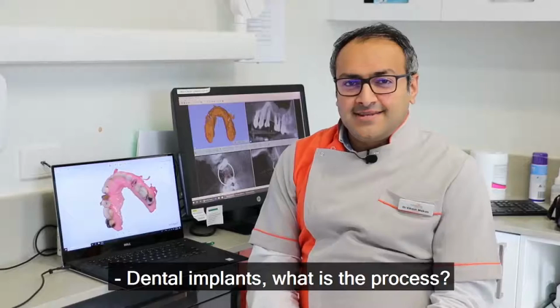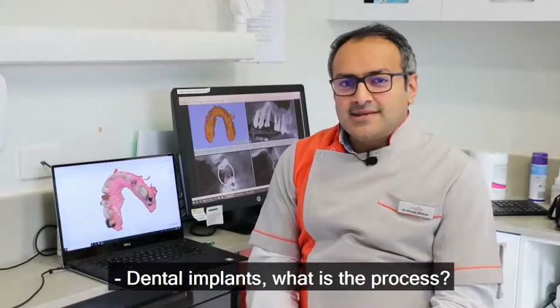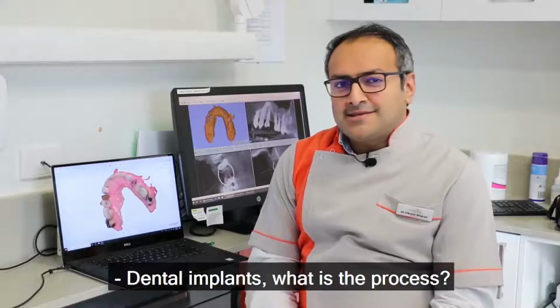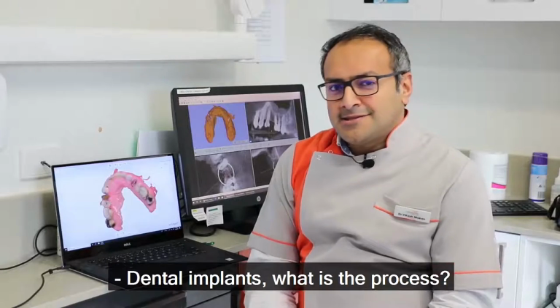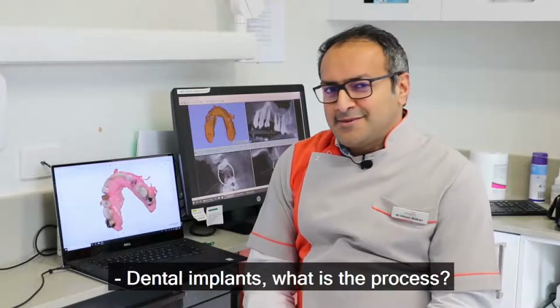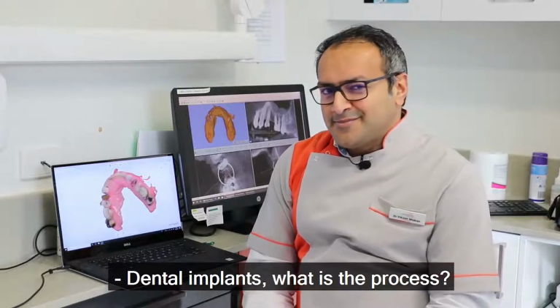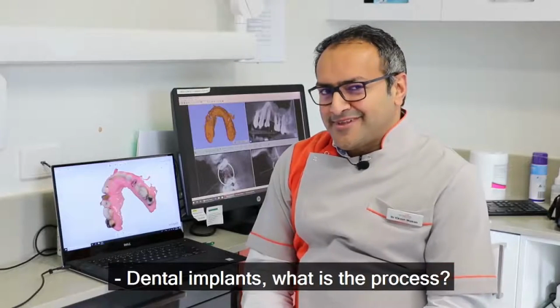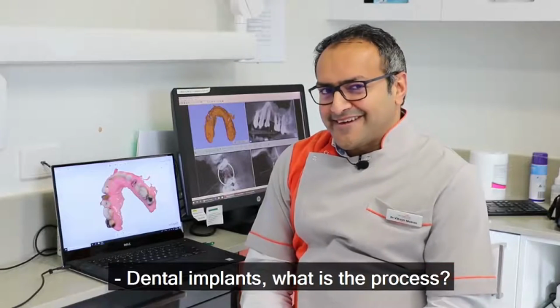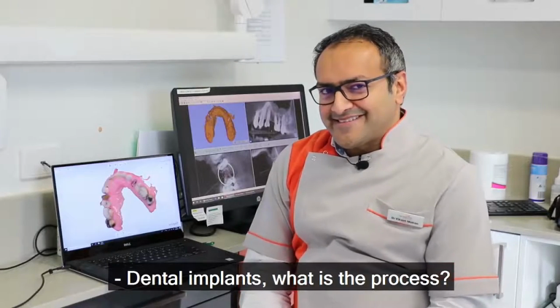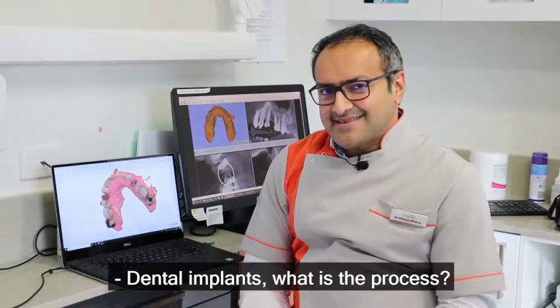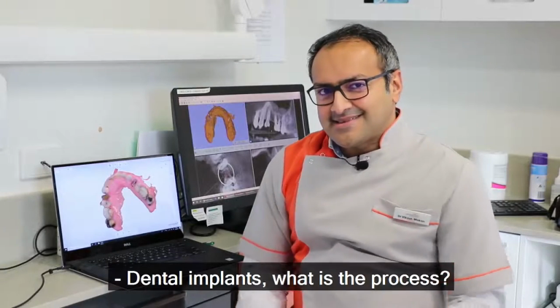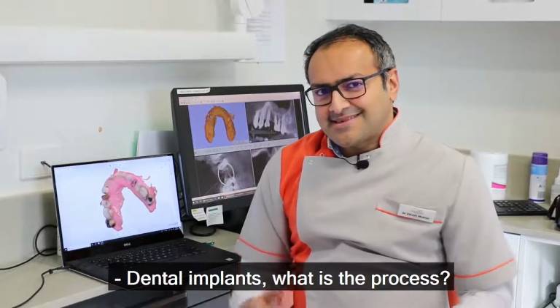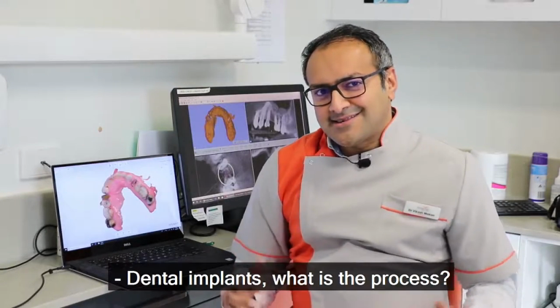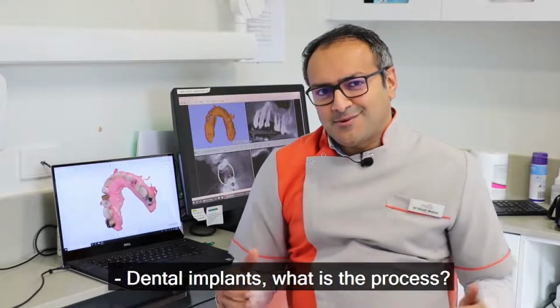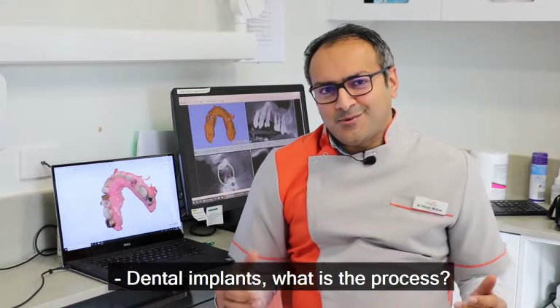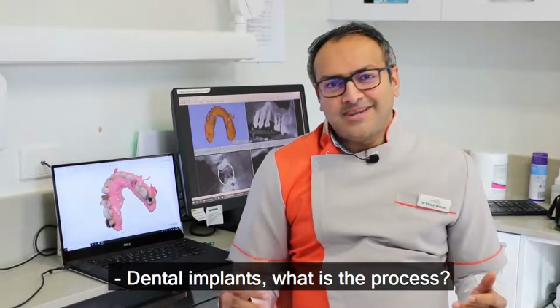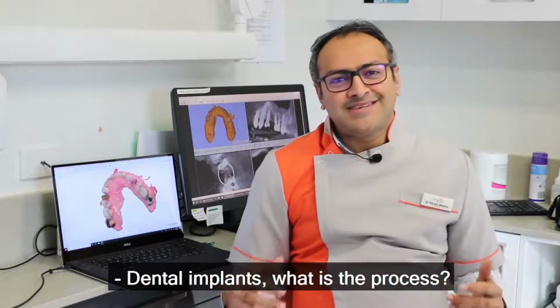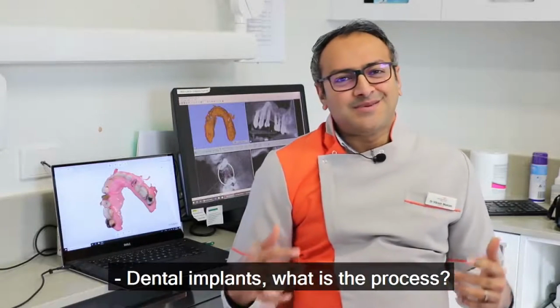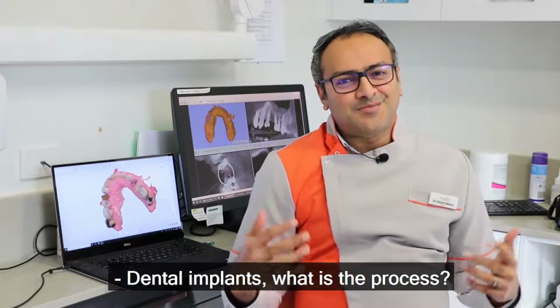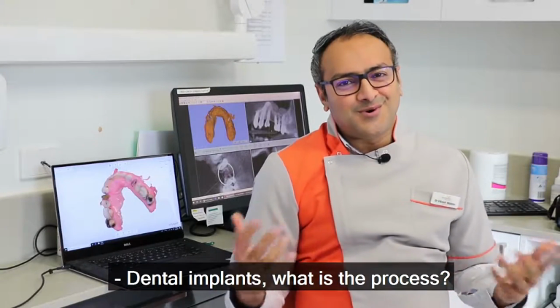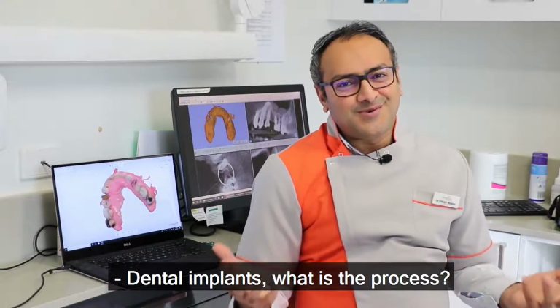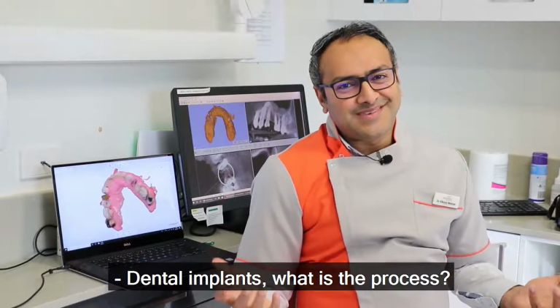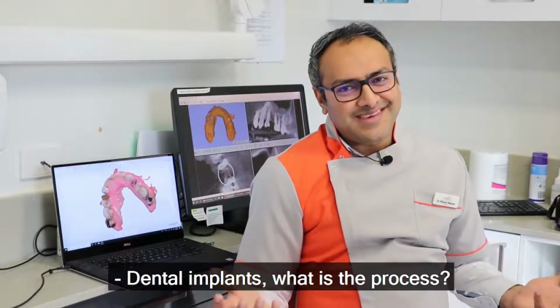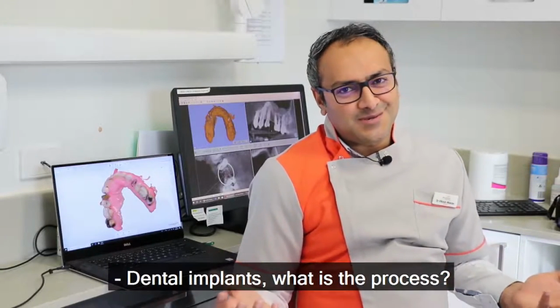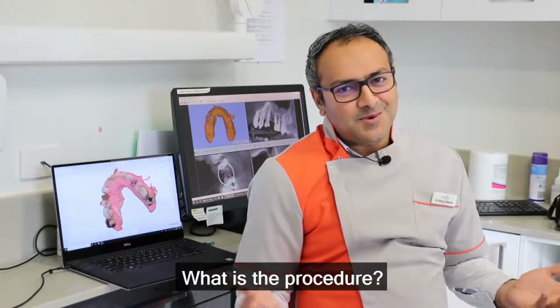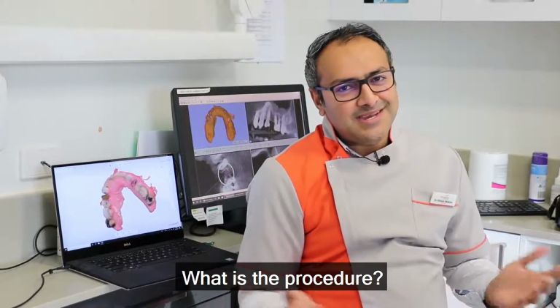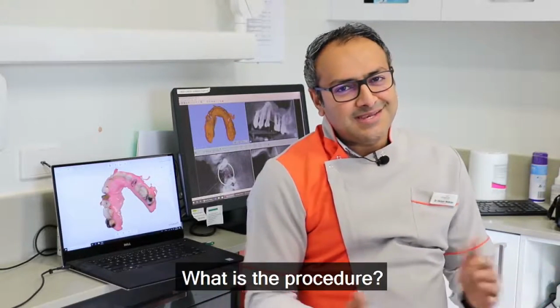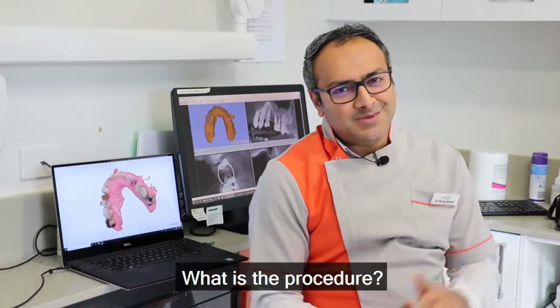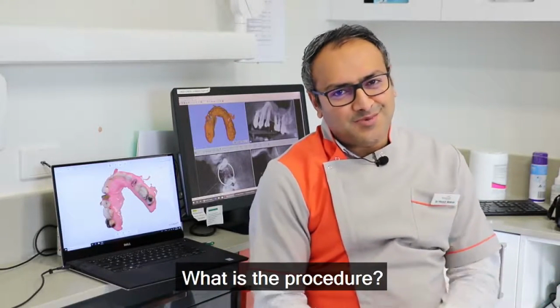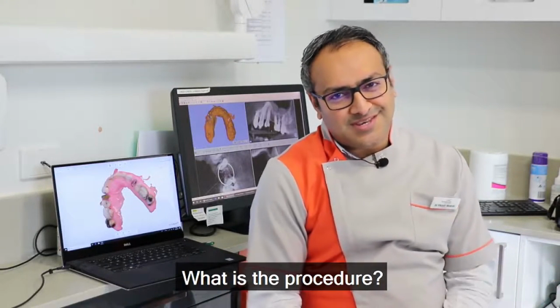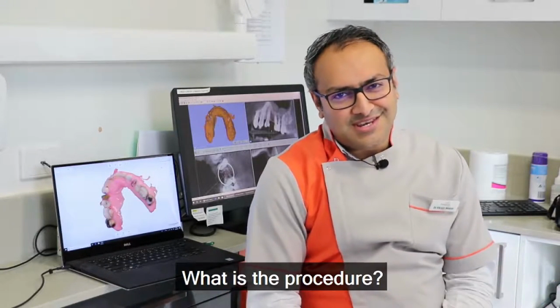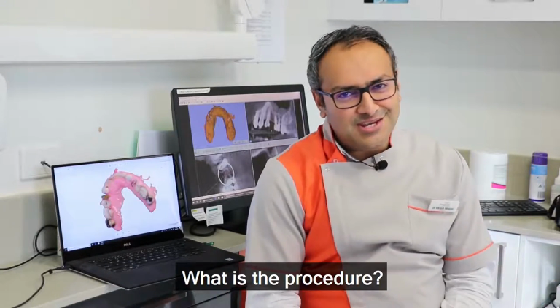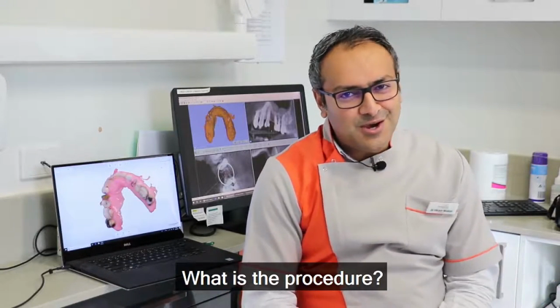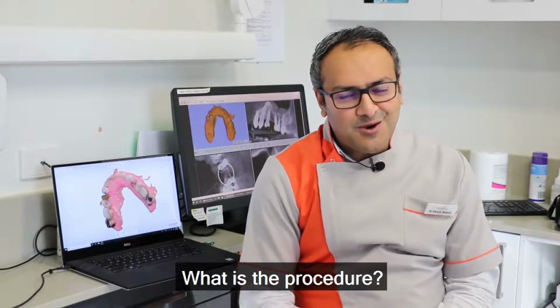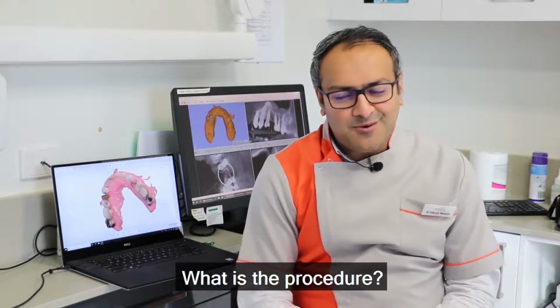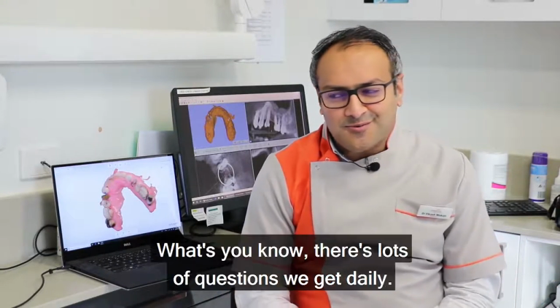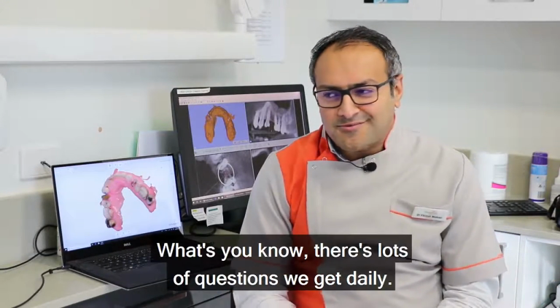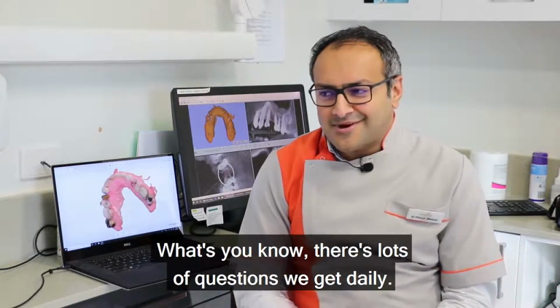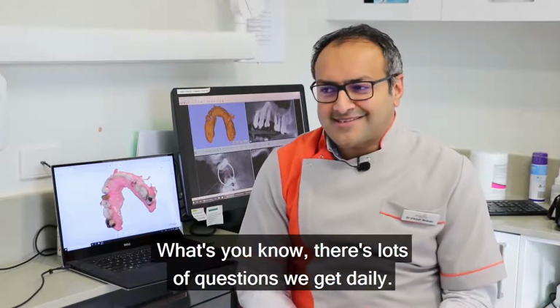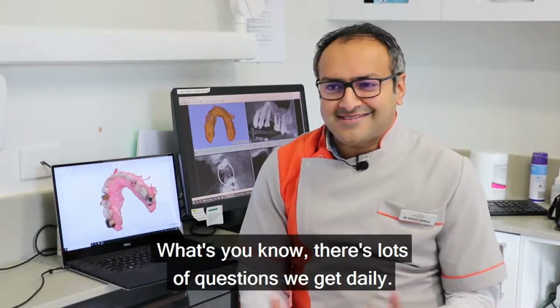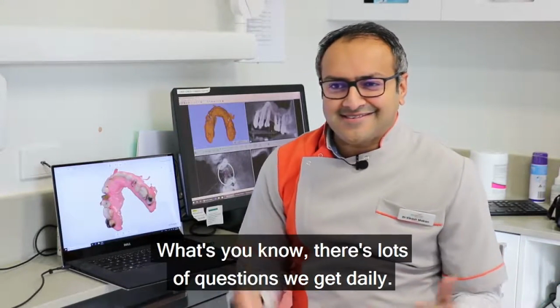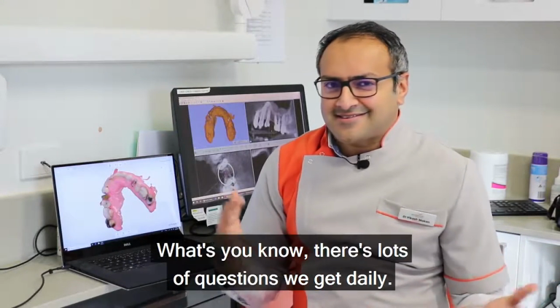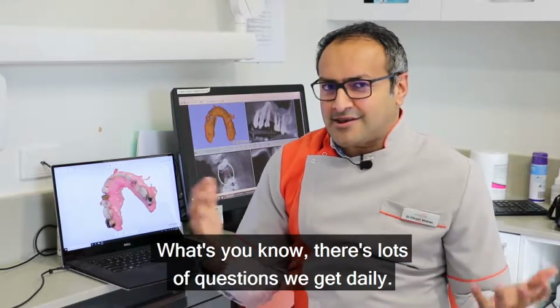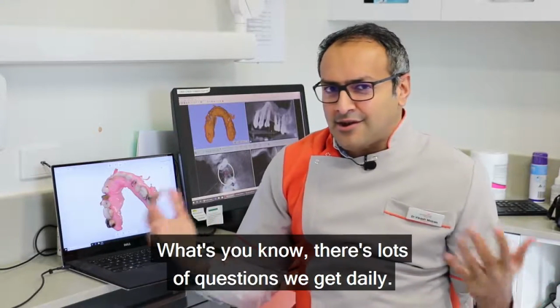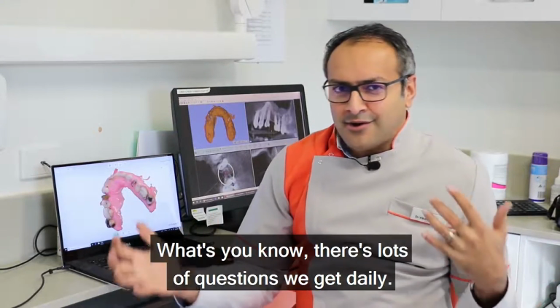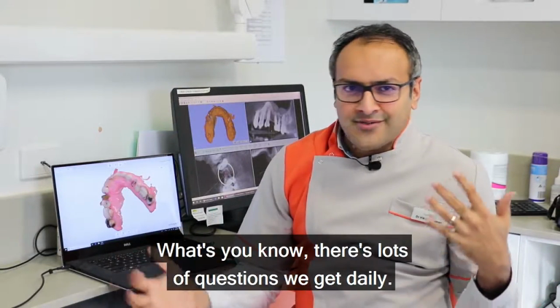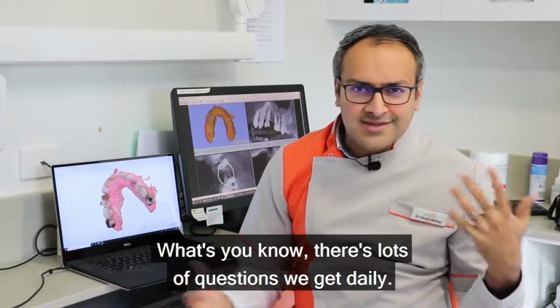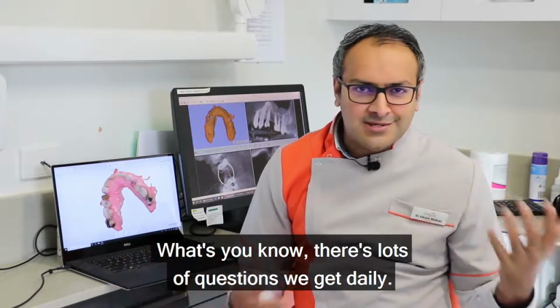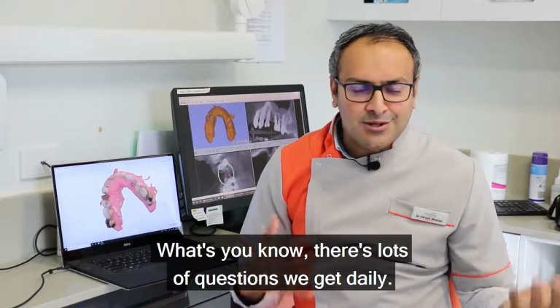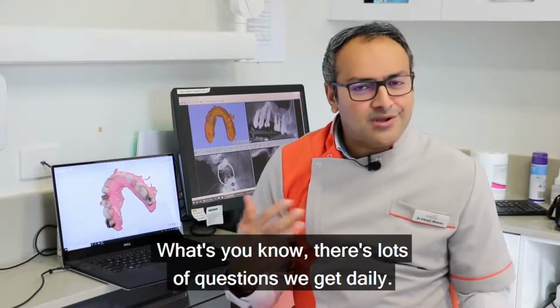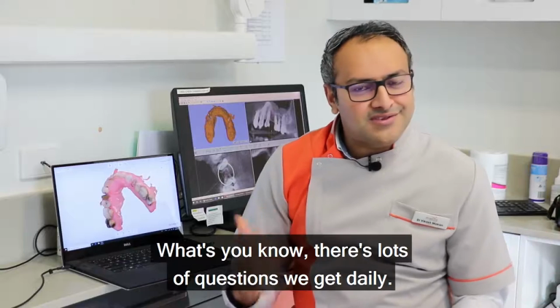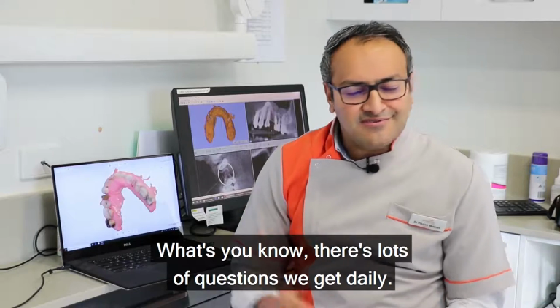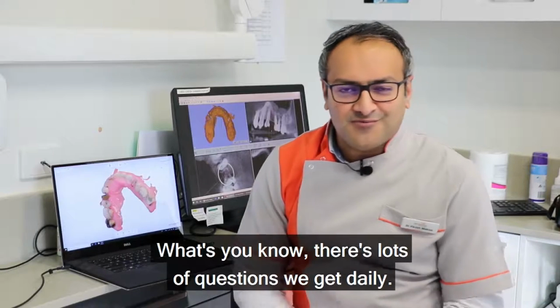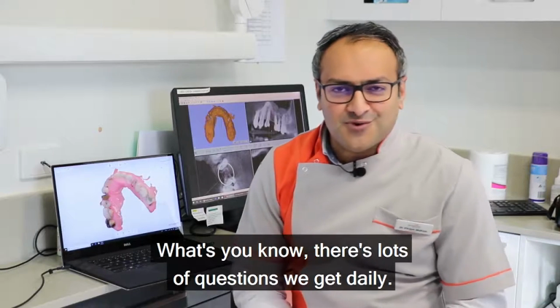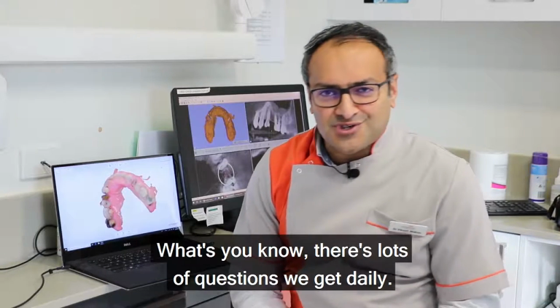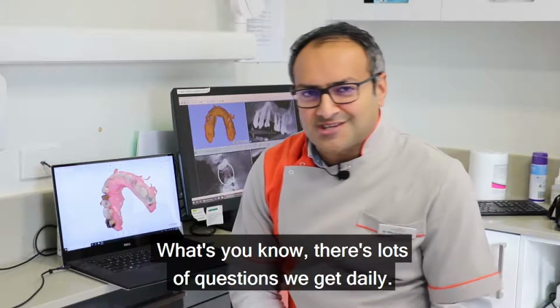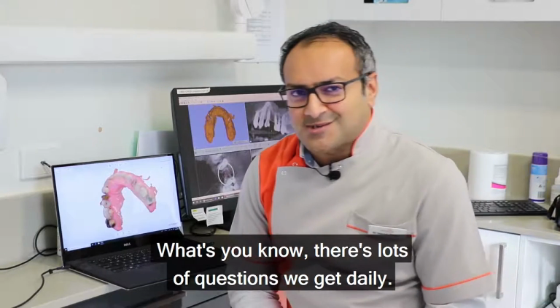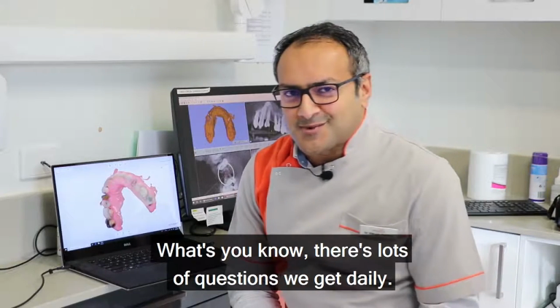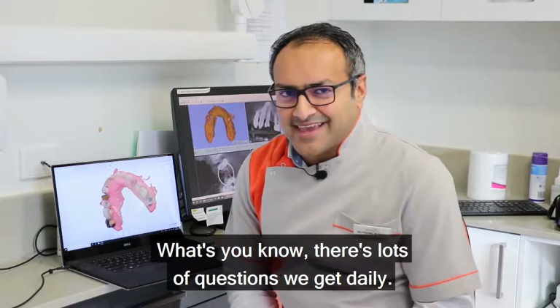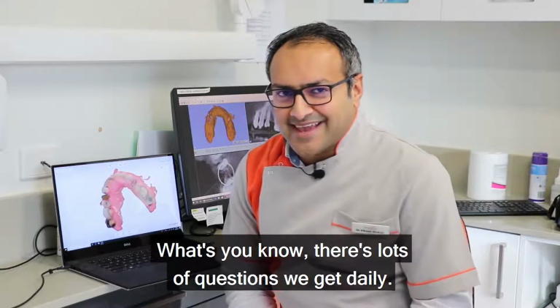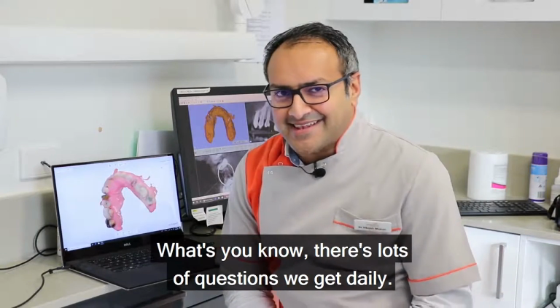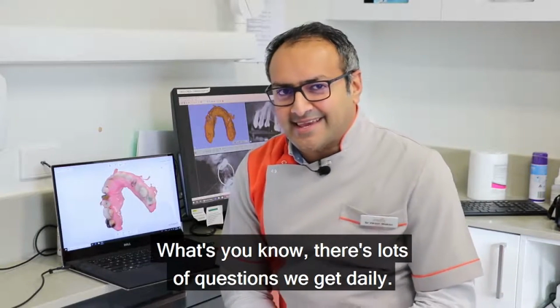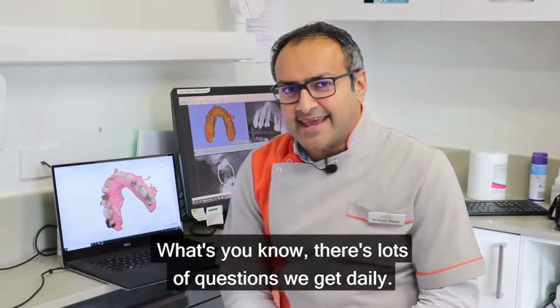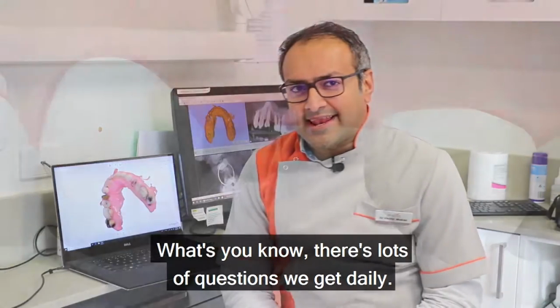Dental implants — what is the process, what is the procedure? There are lots of questions we get daily.